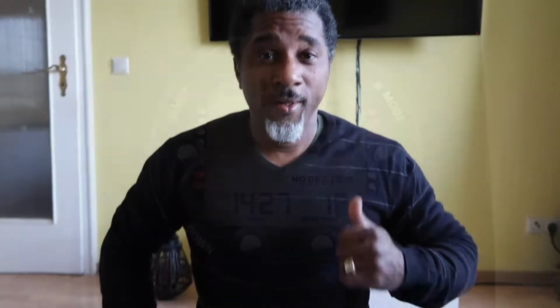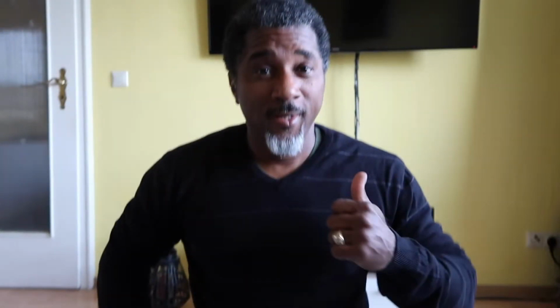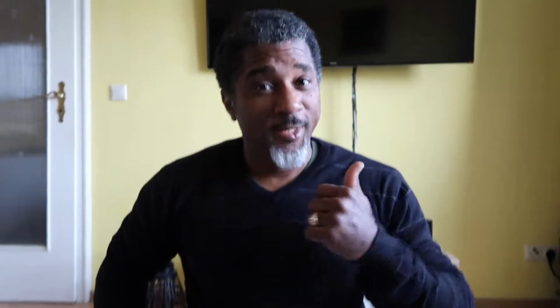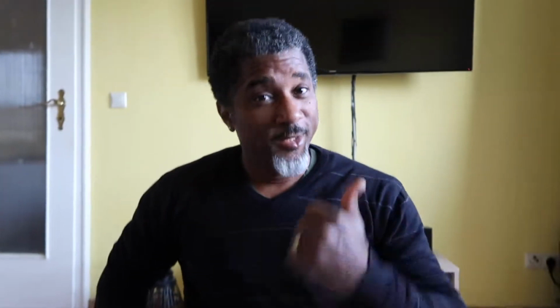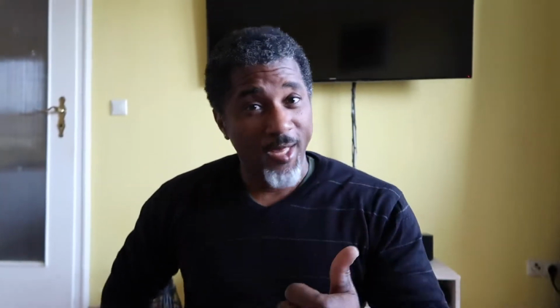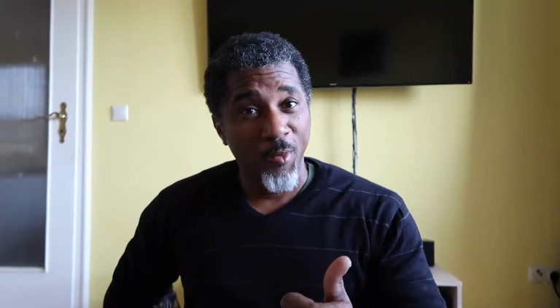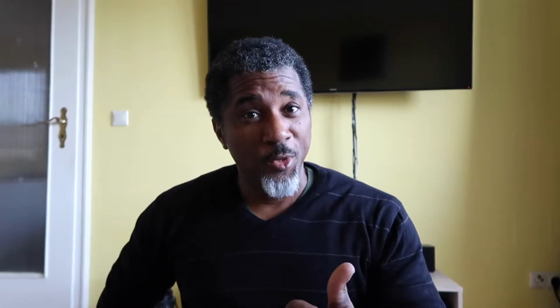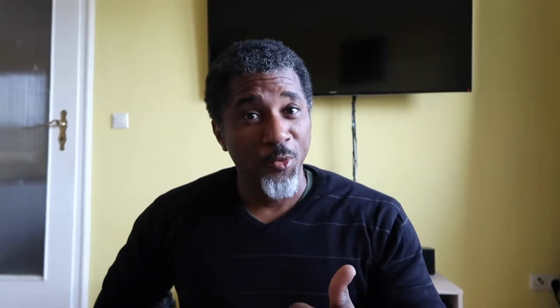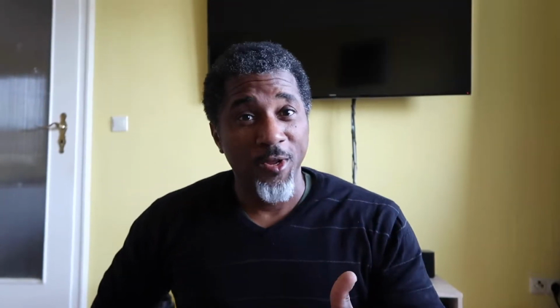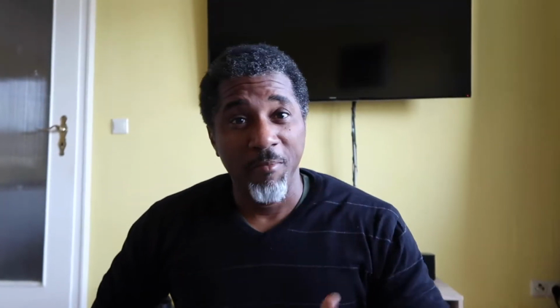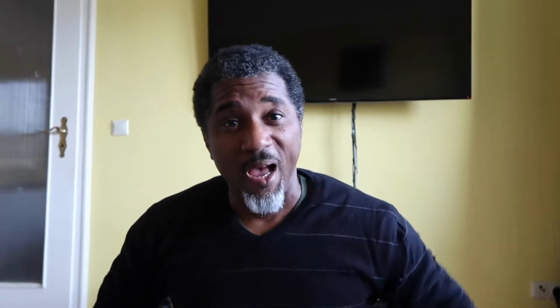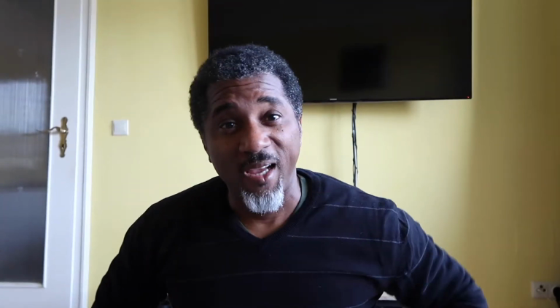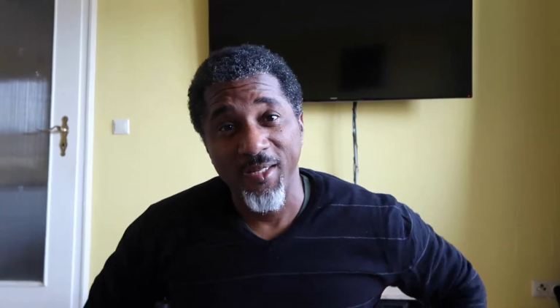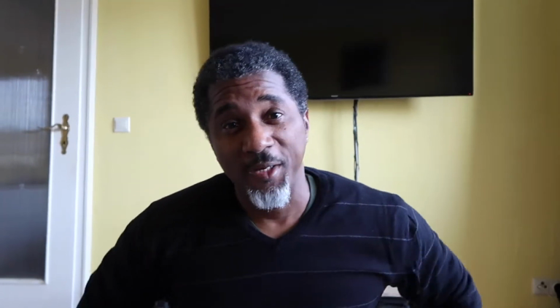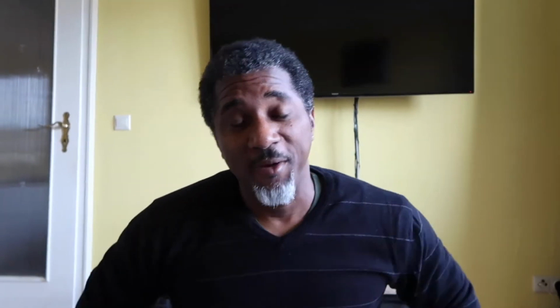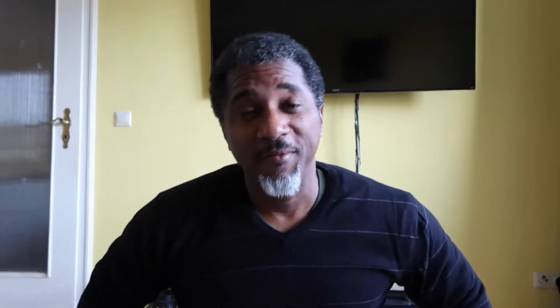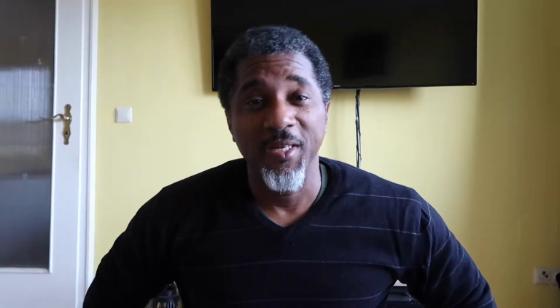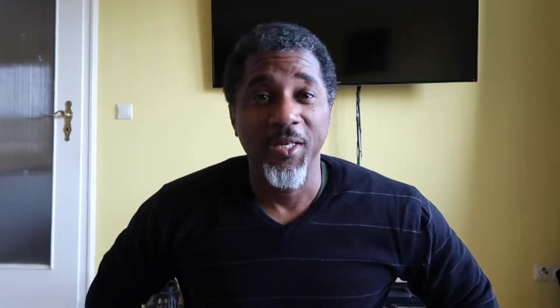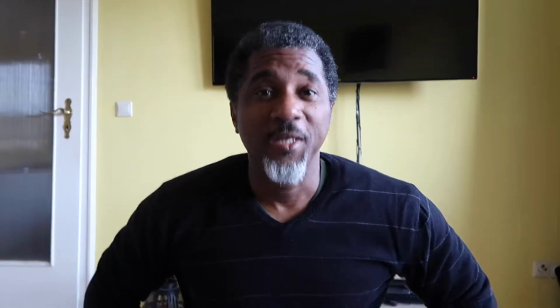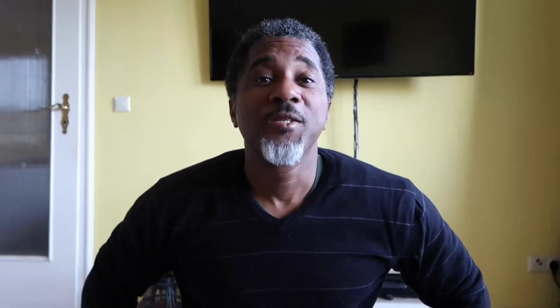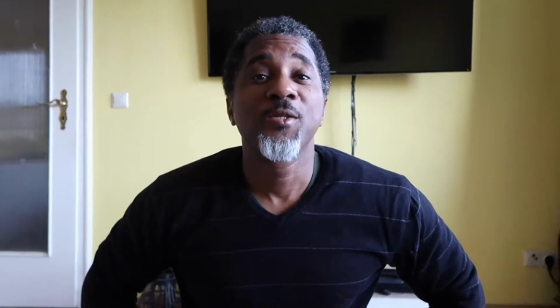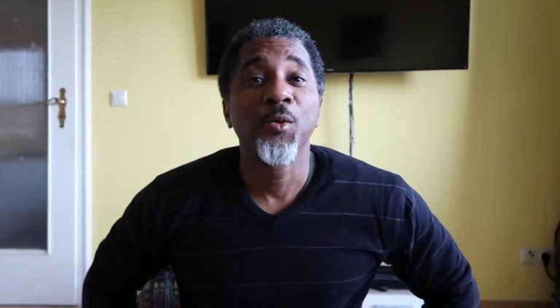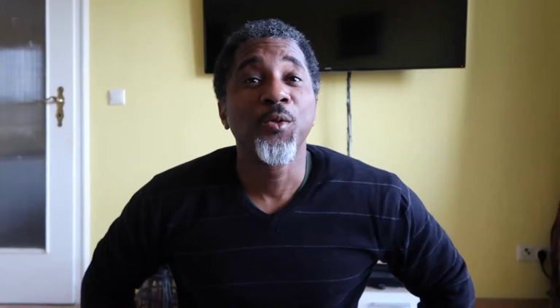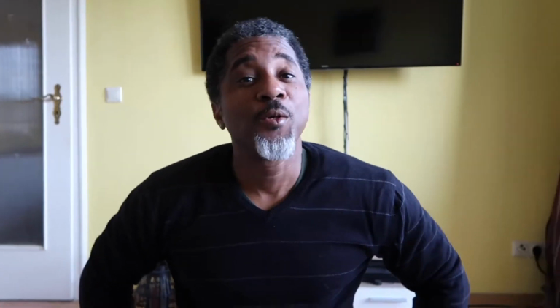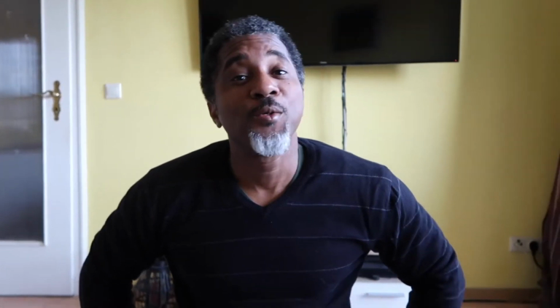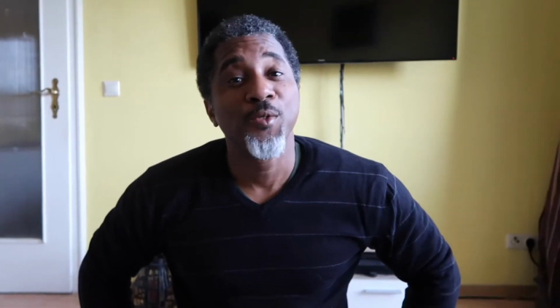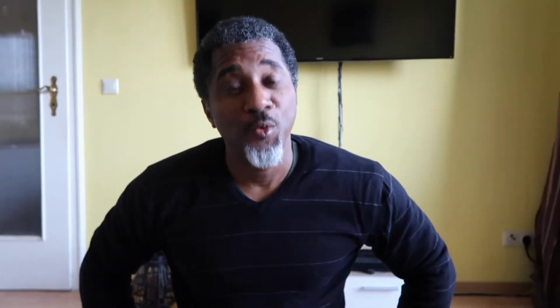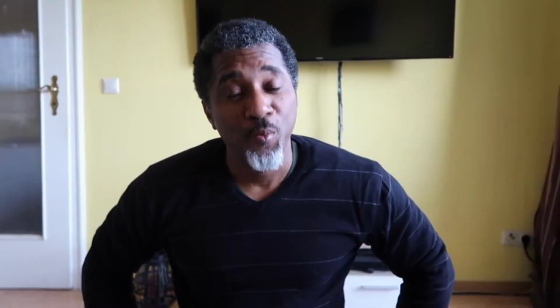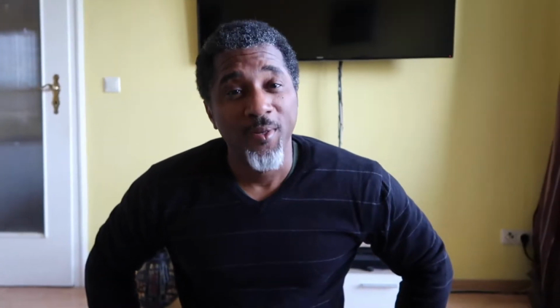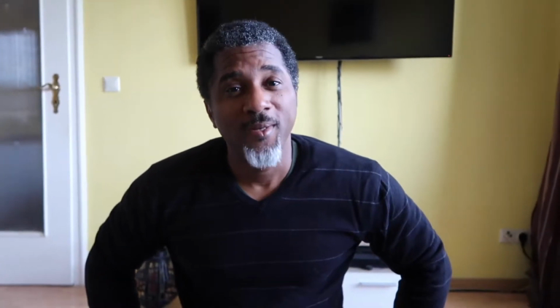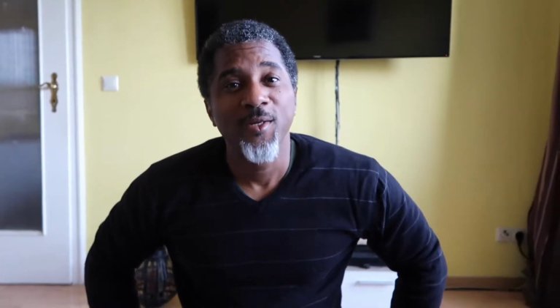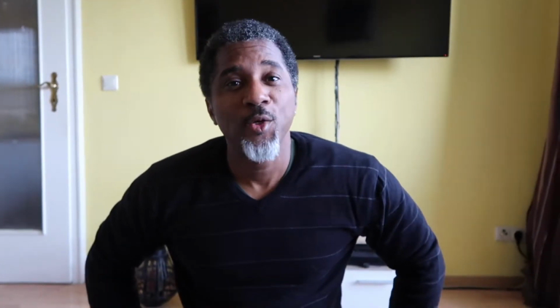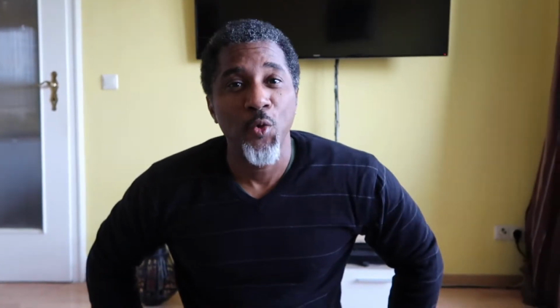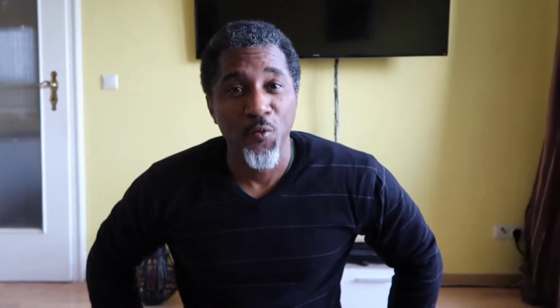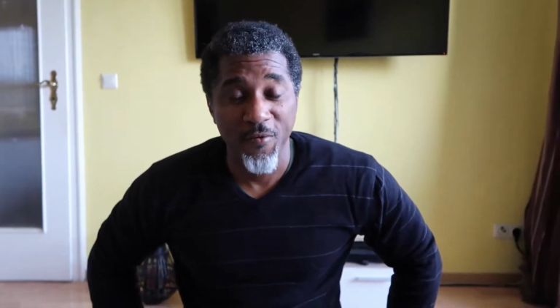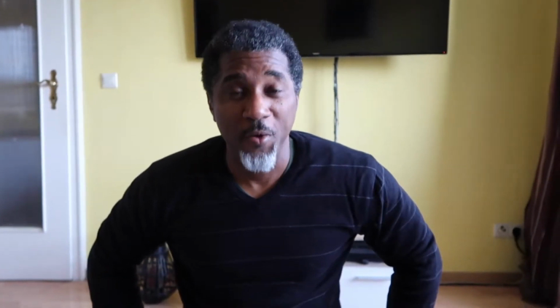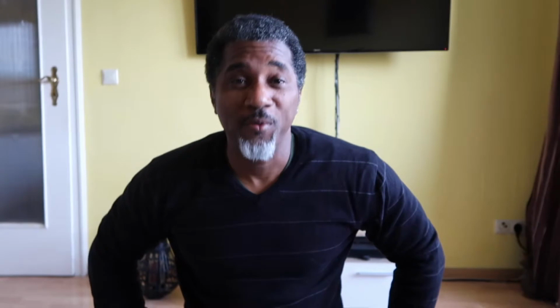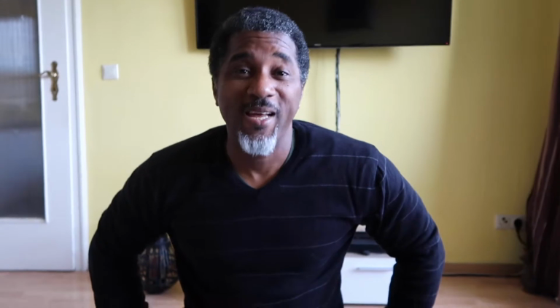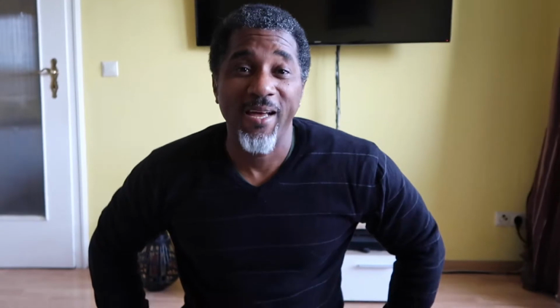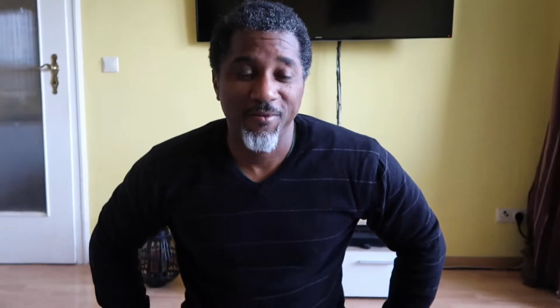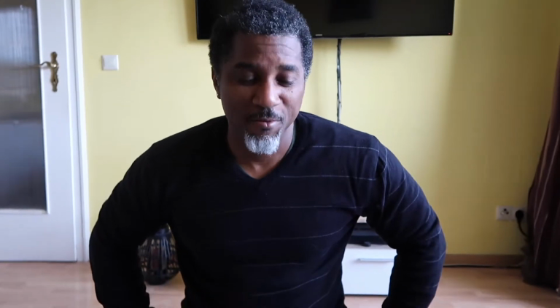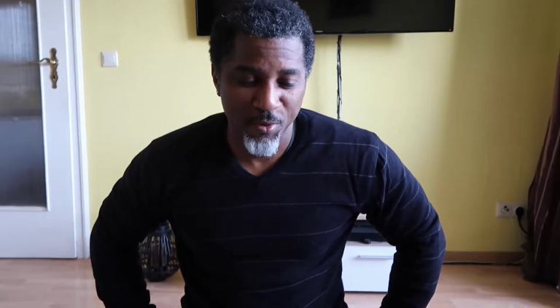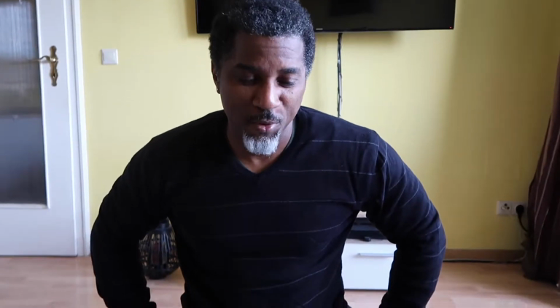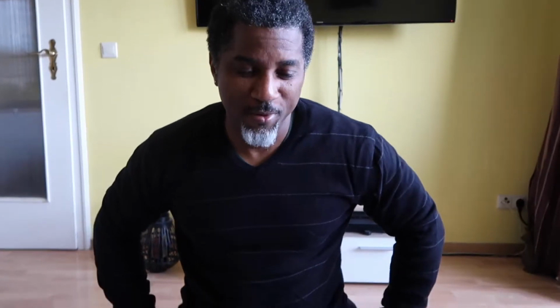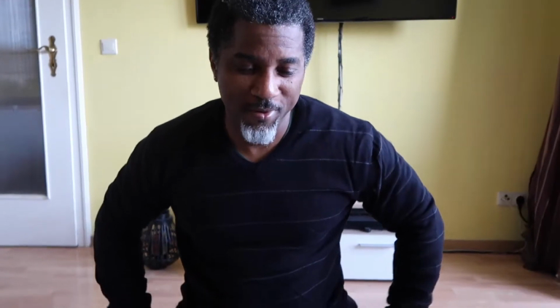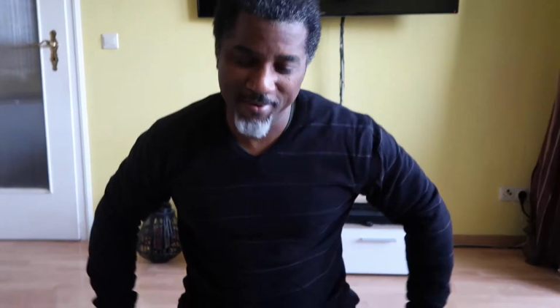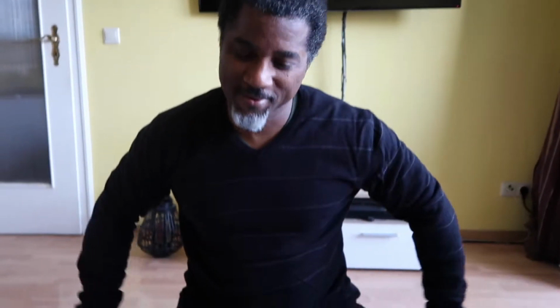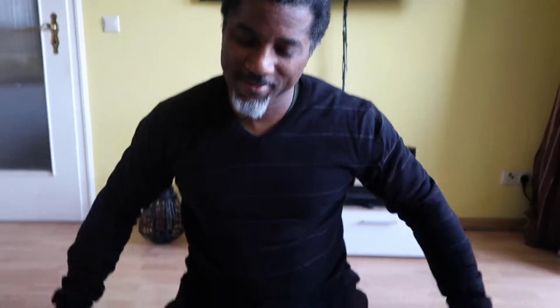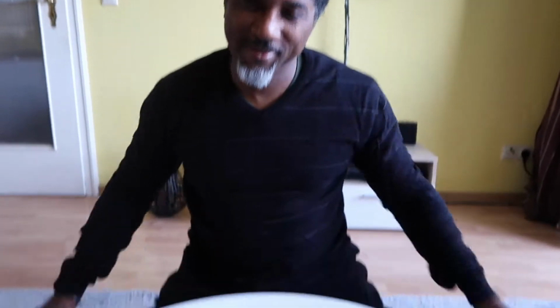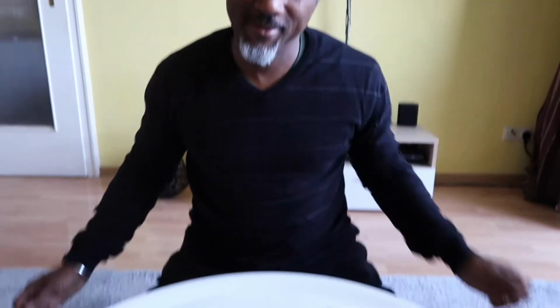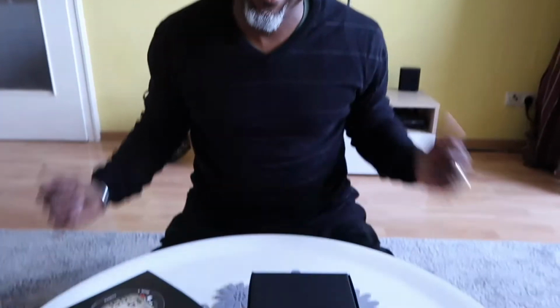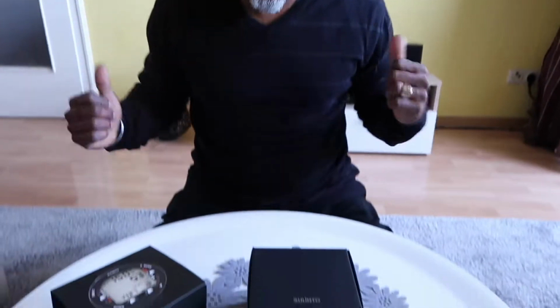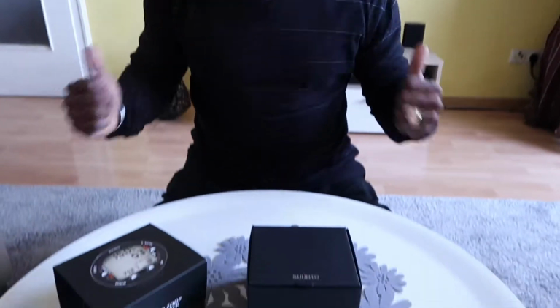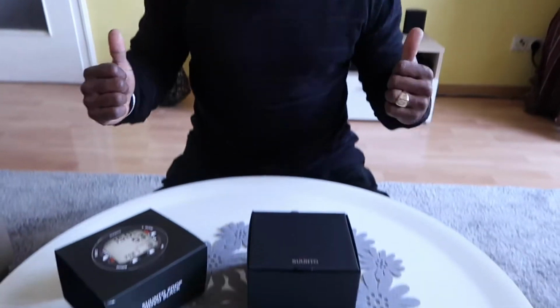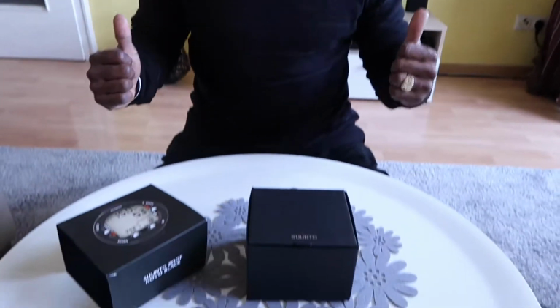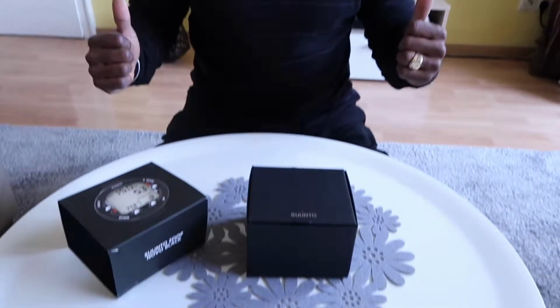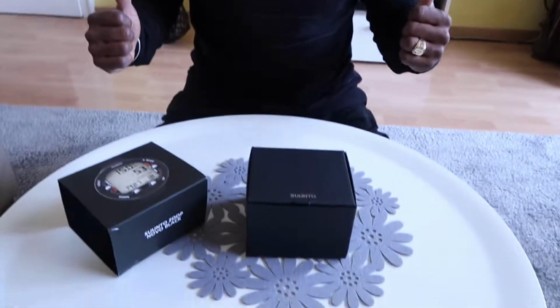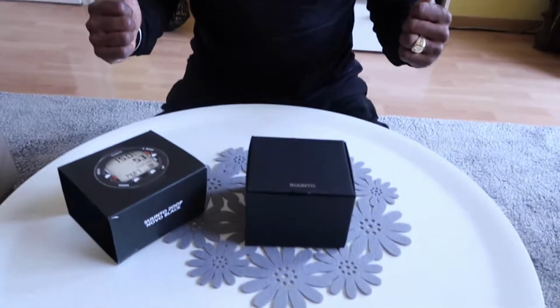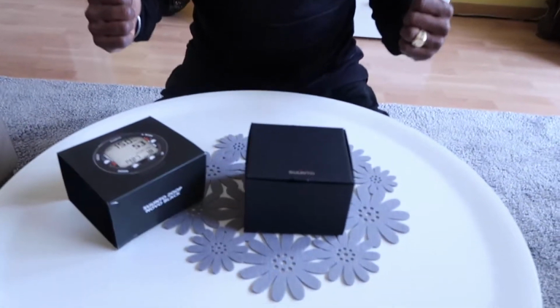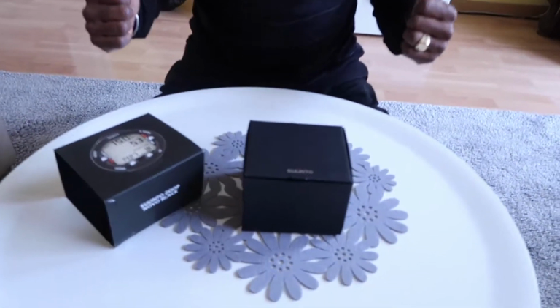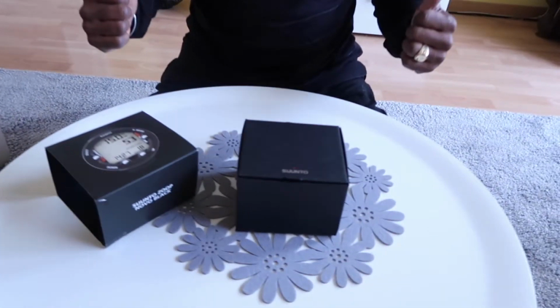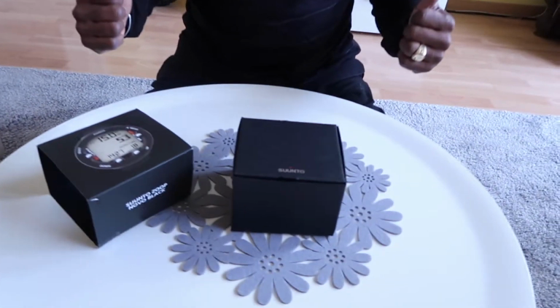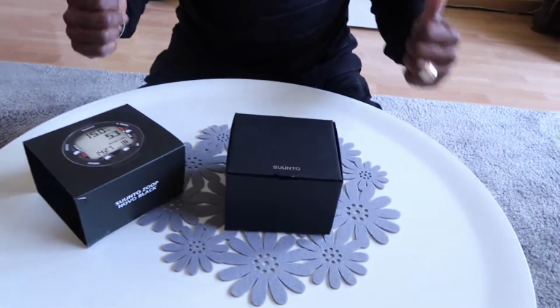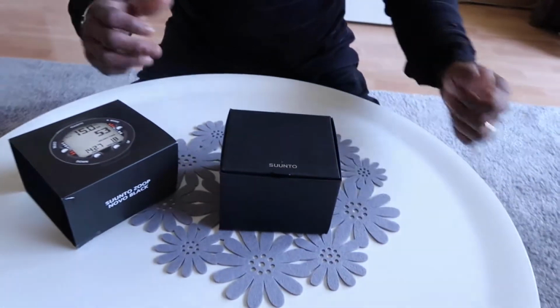Today we're doing the unboxing of the Santos Zup Nuvo Dive Computer. I love my toys.